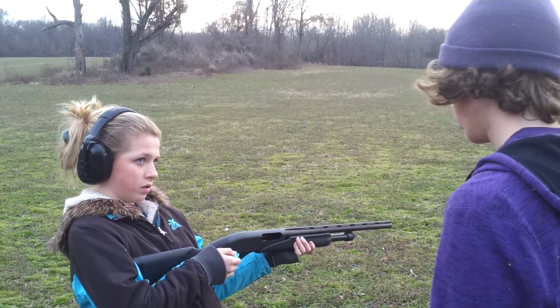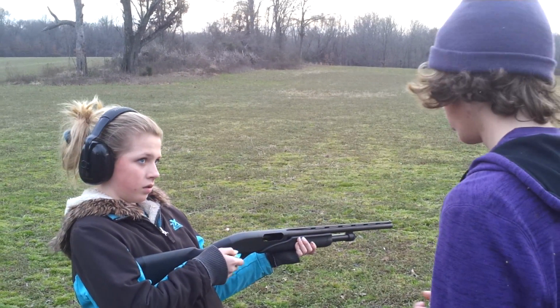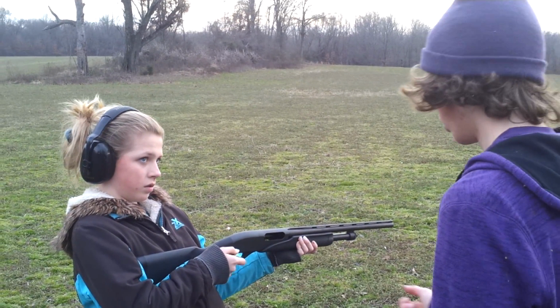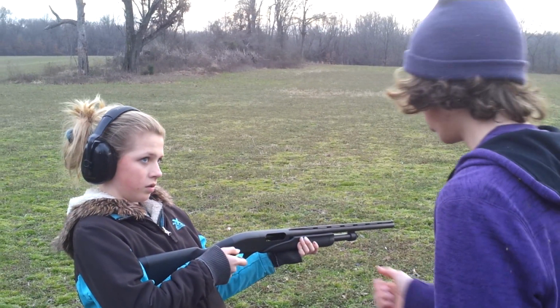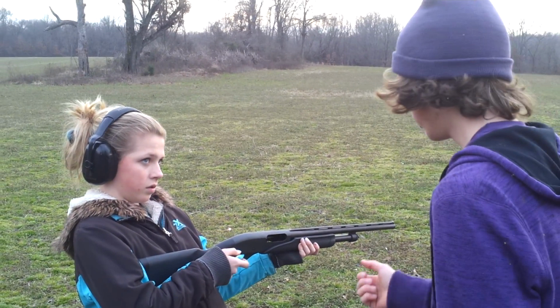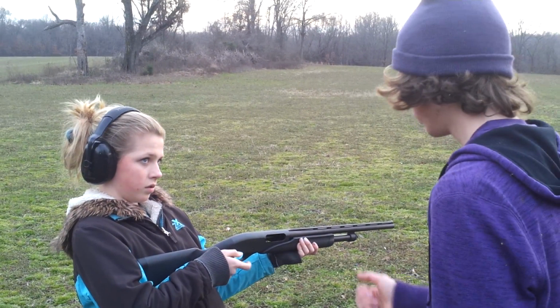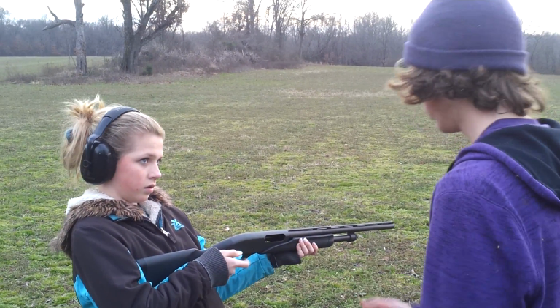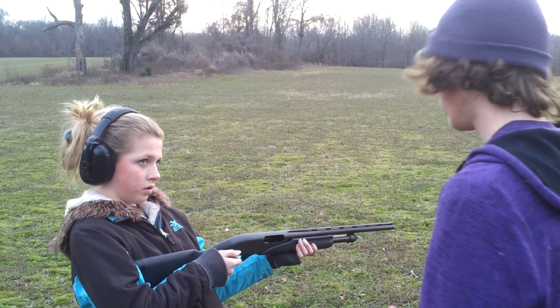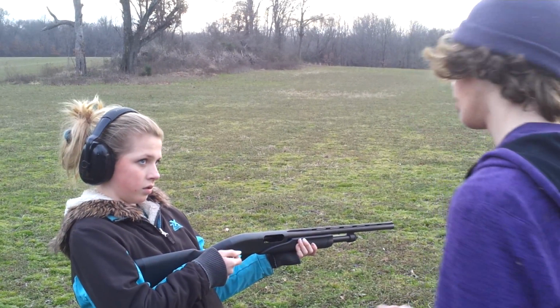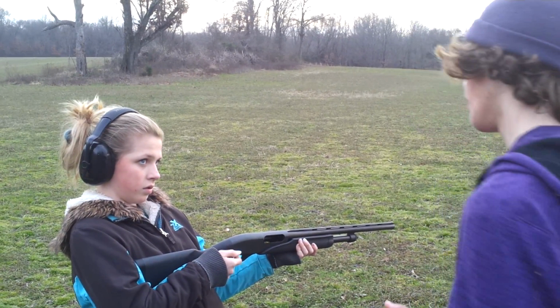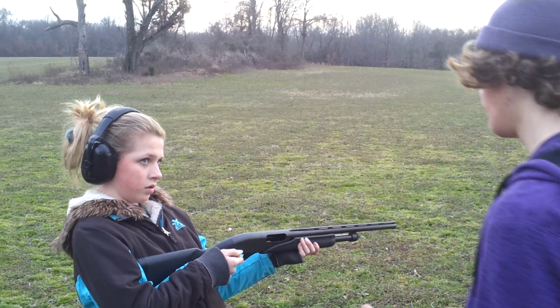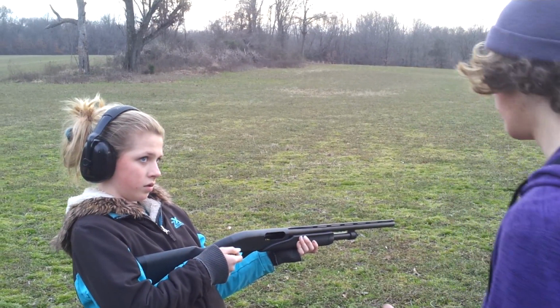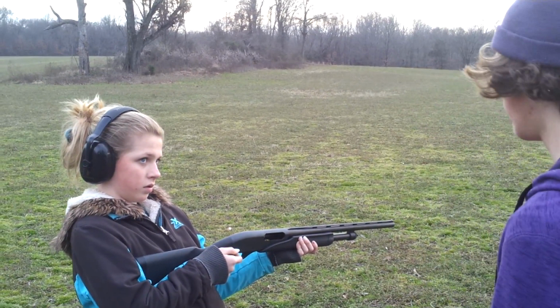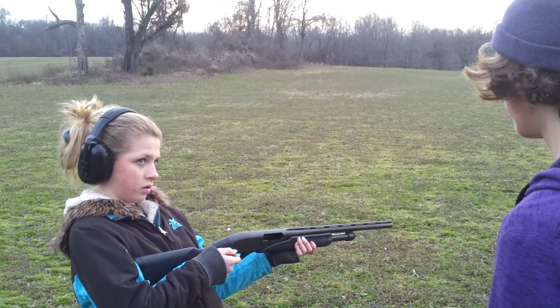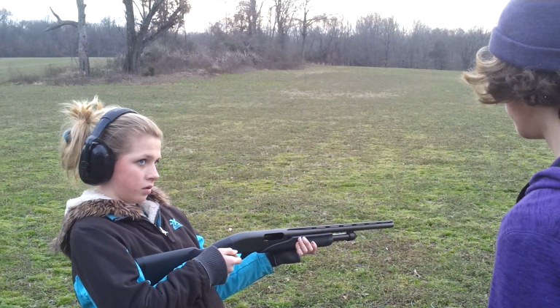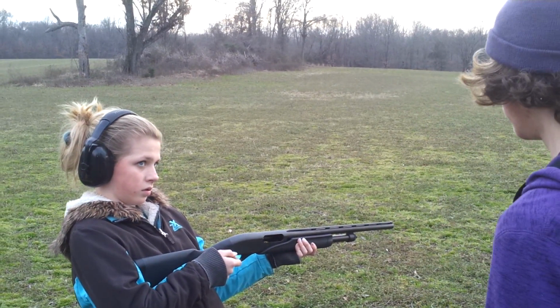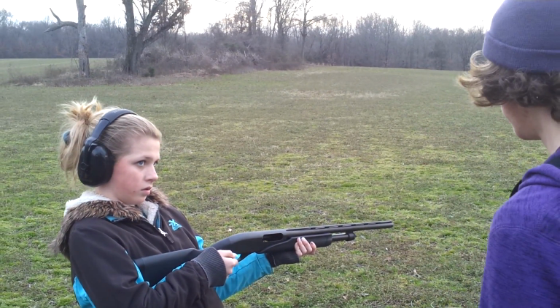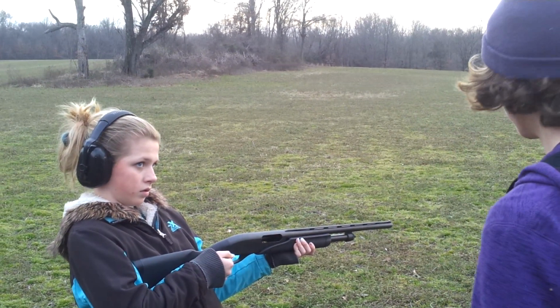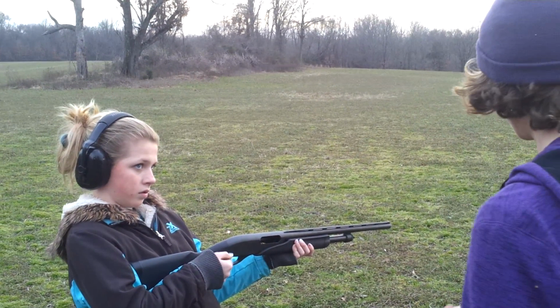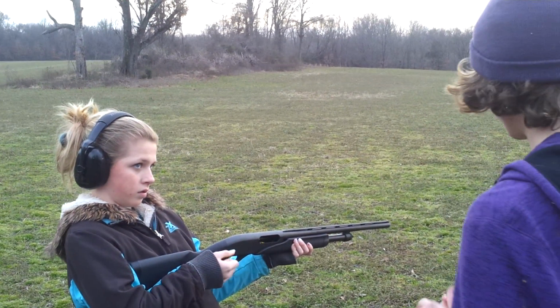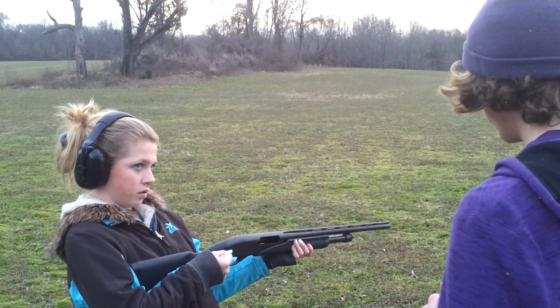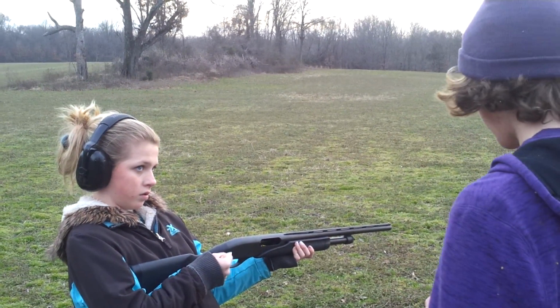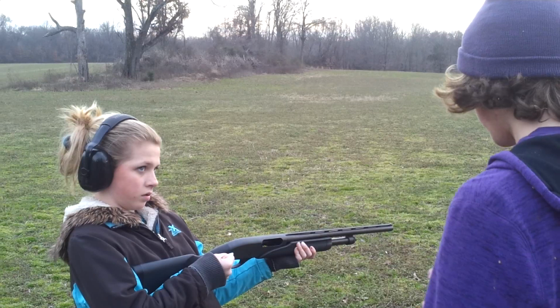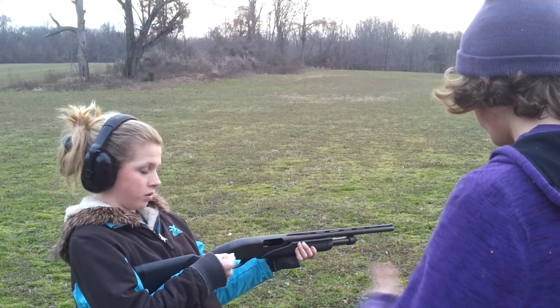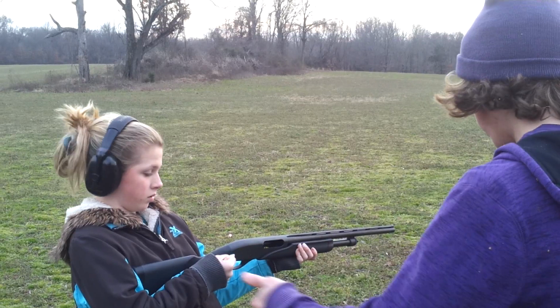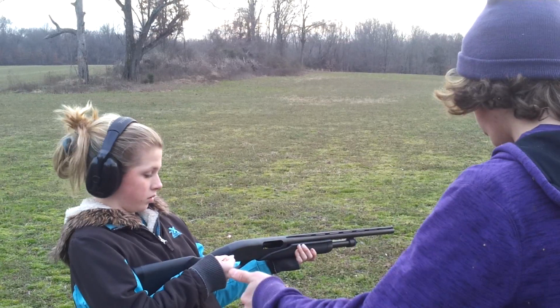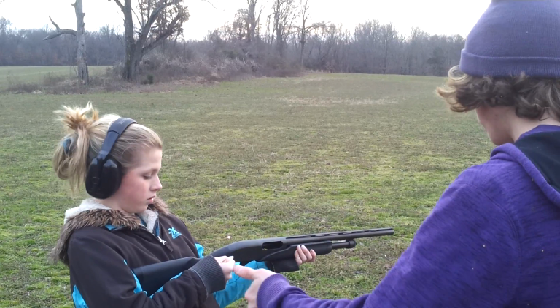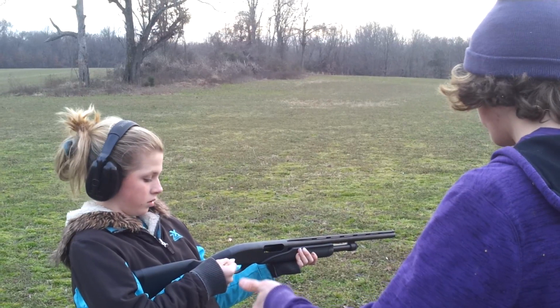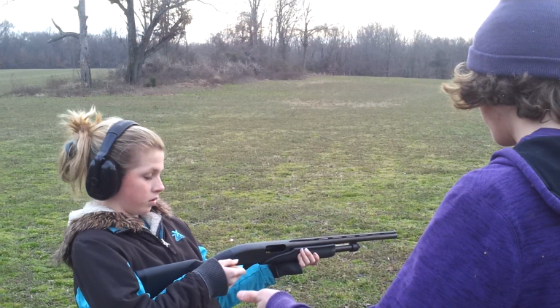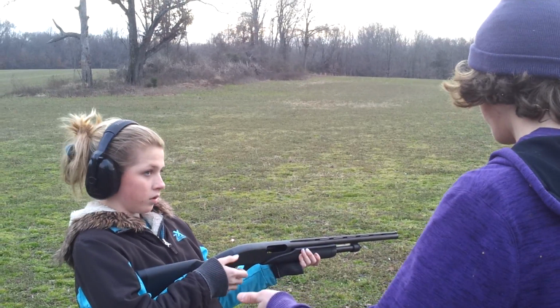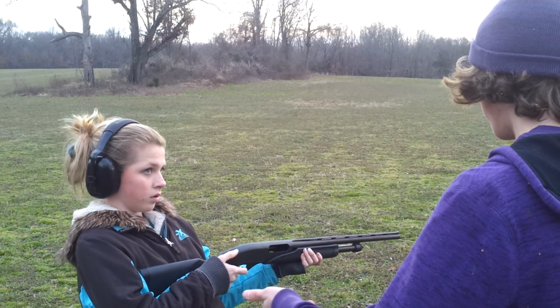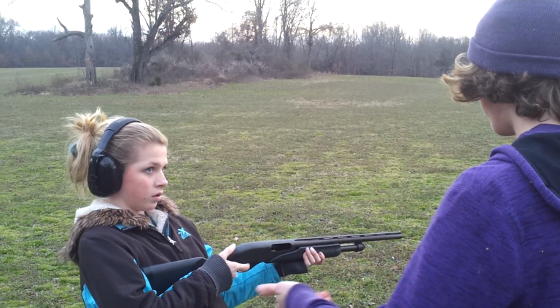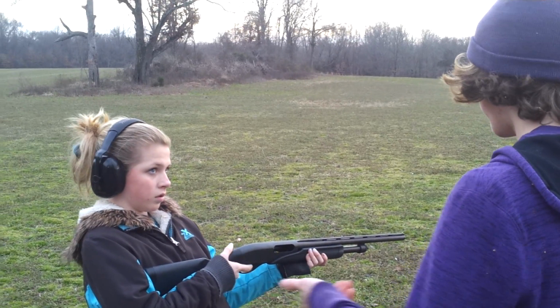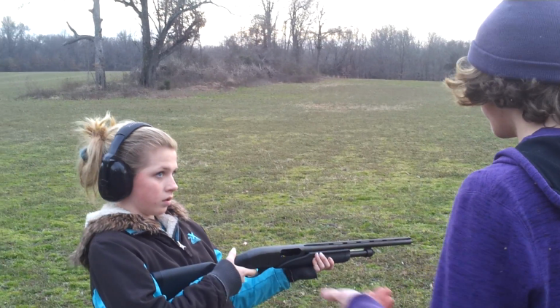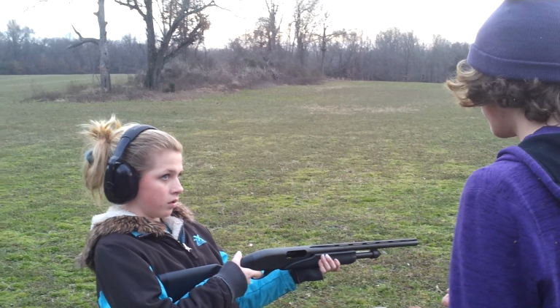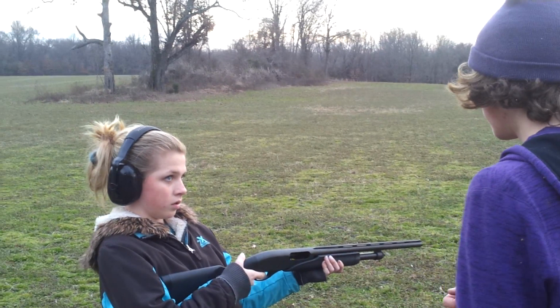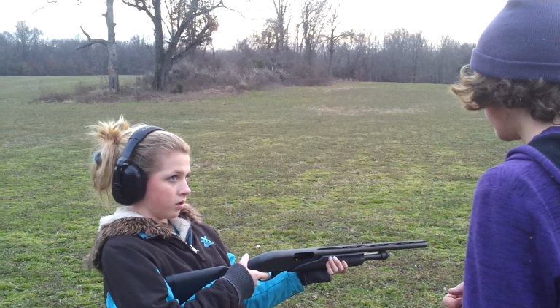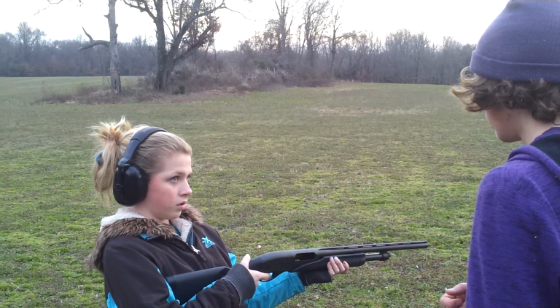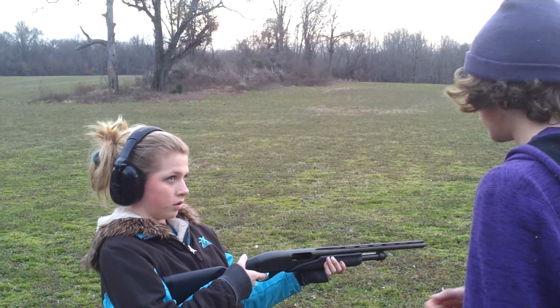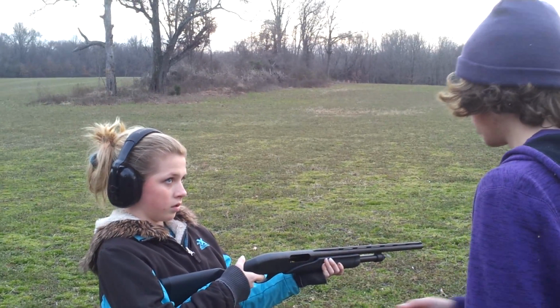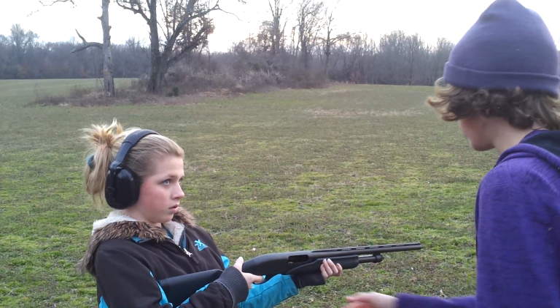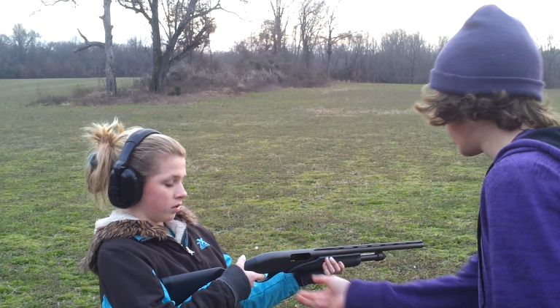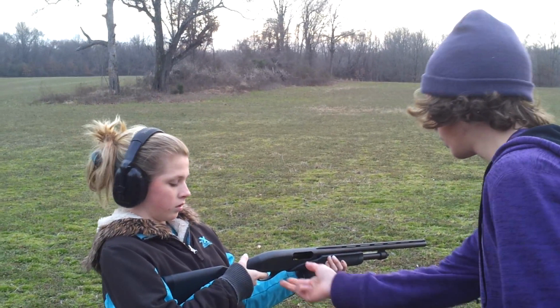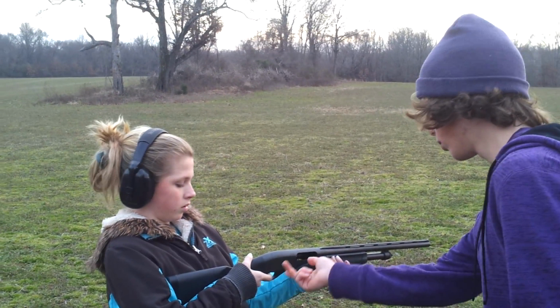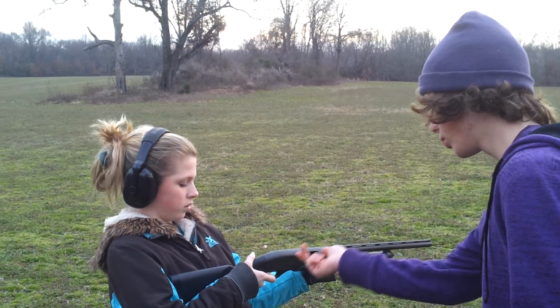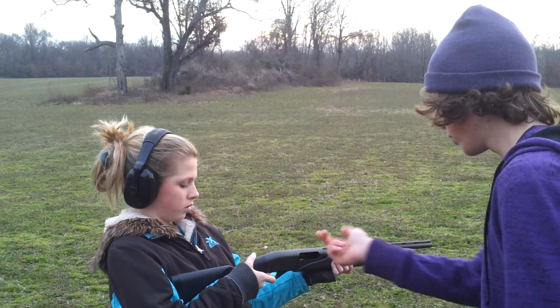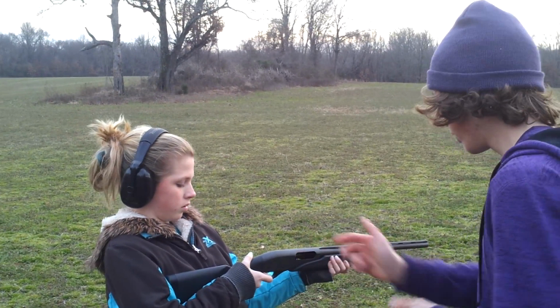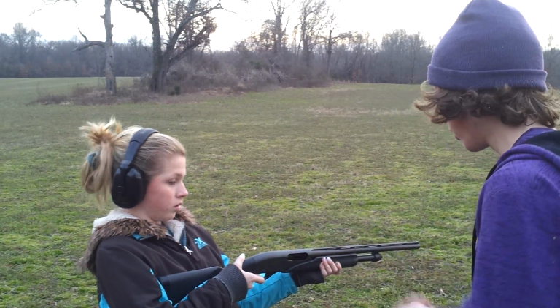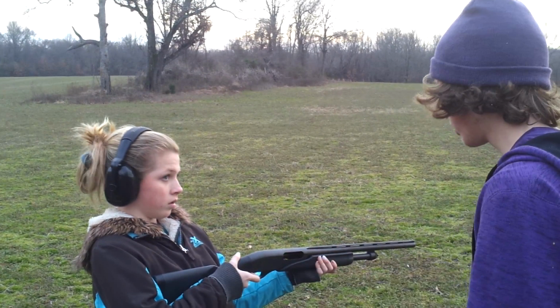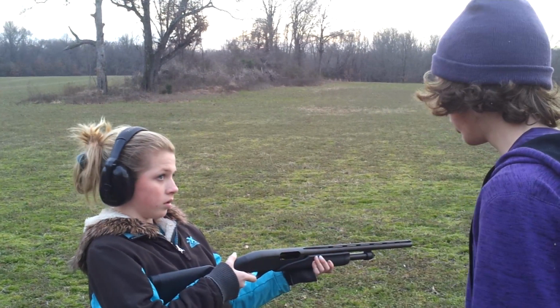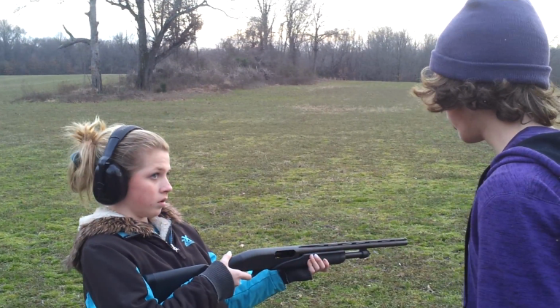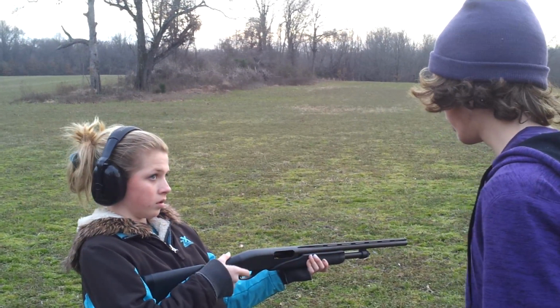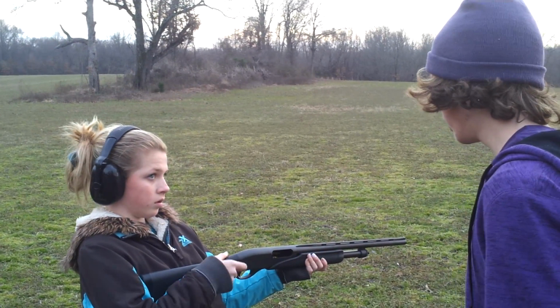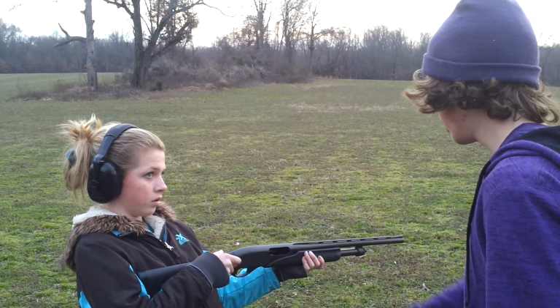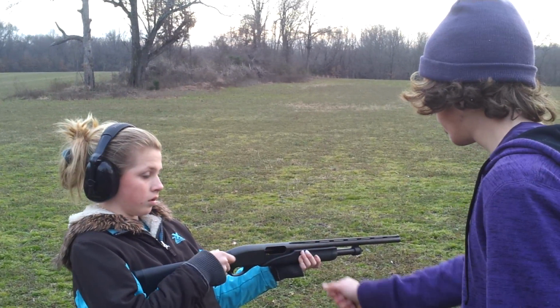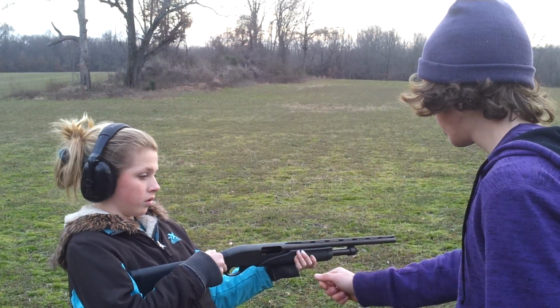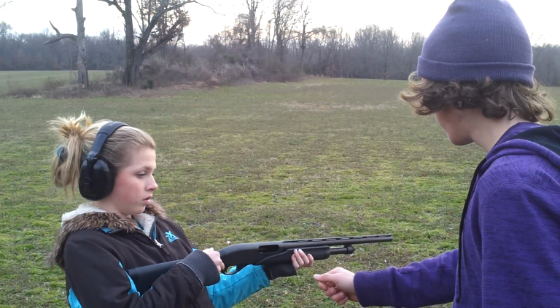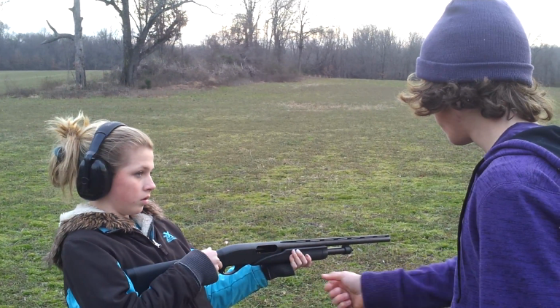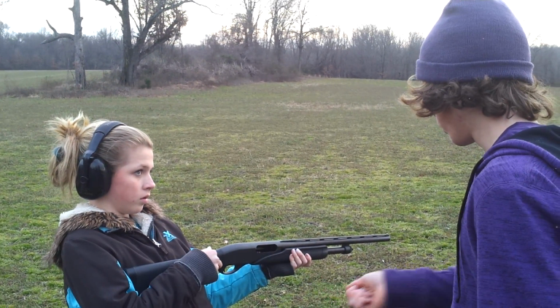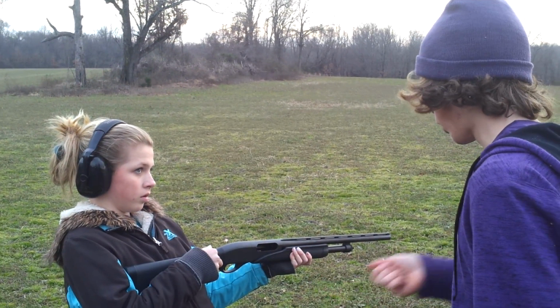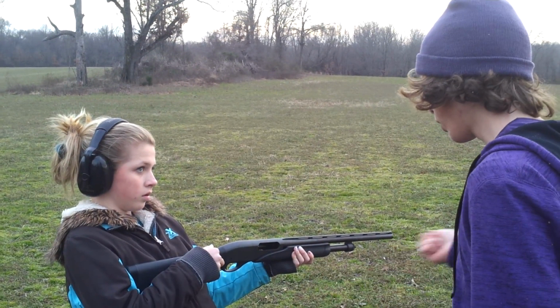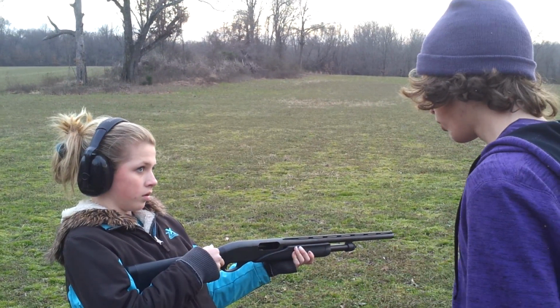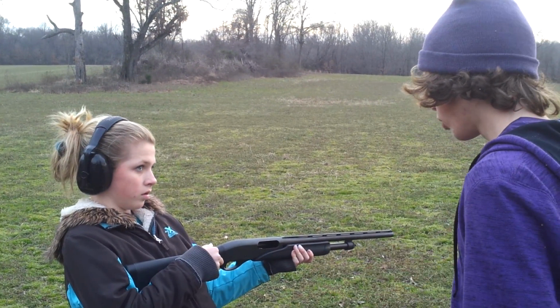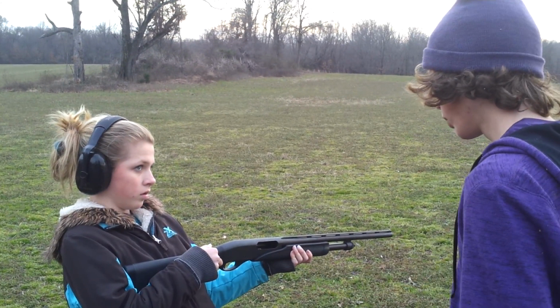Alright, when you rack it forward, you'll be ready to fire. Hey, Tara. So, don't put your finger on it until you're ready. Rack it forward.